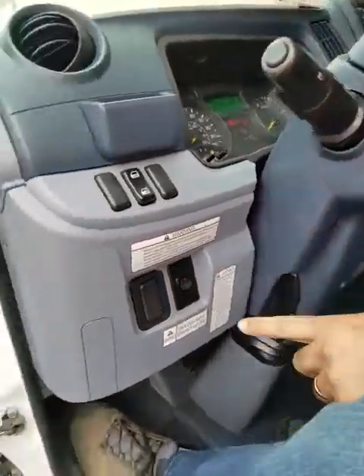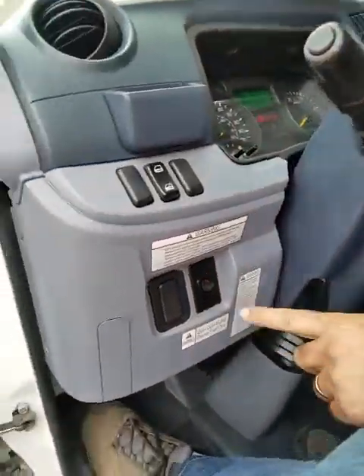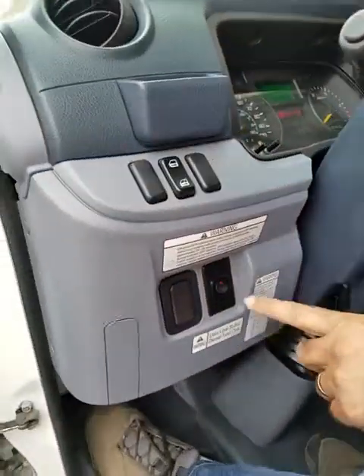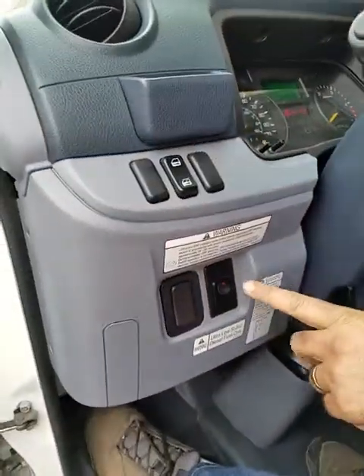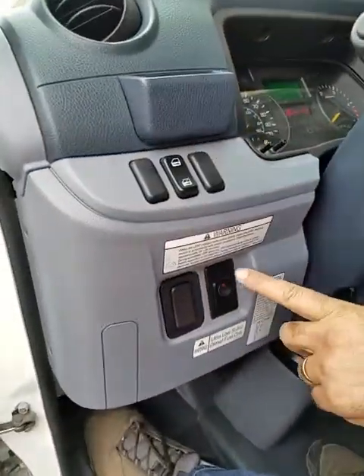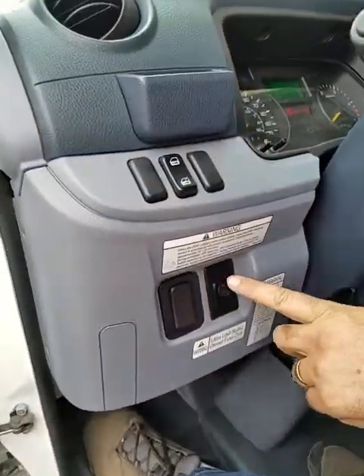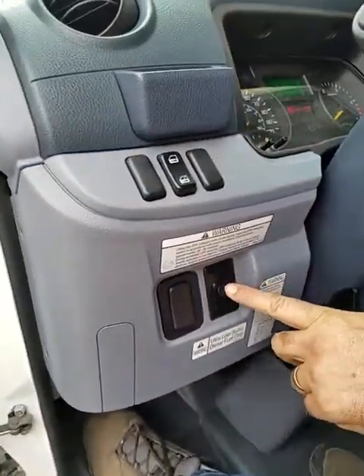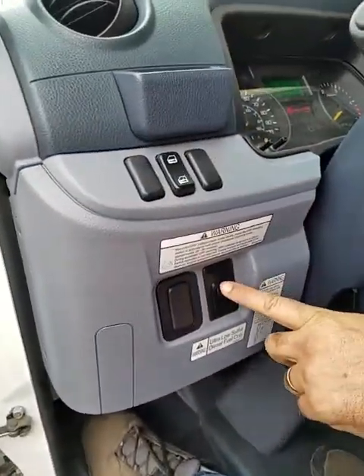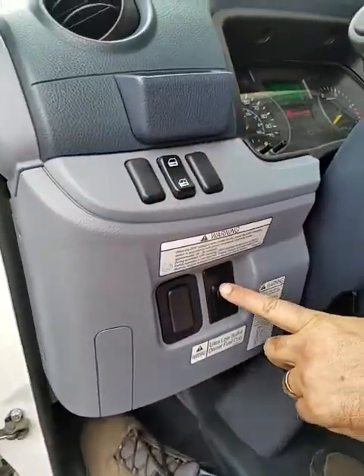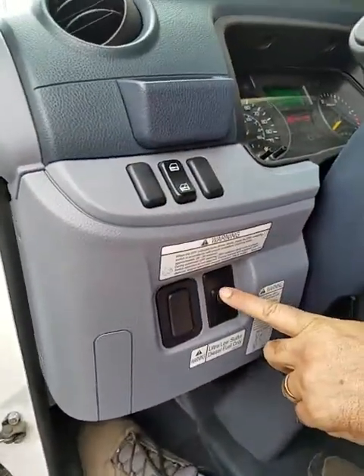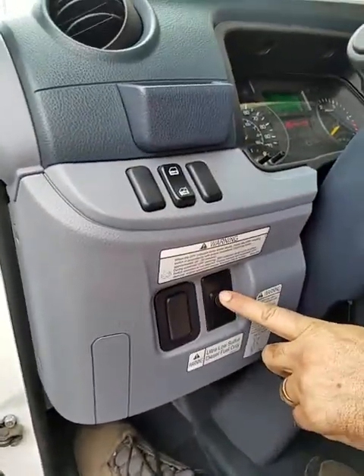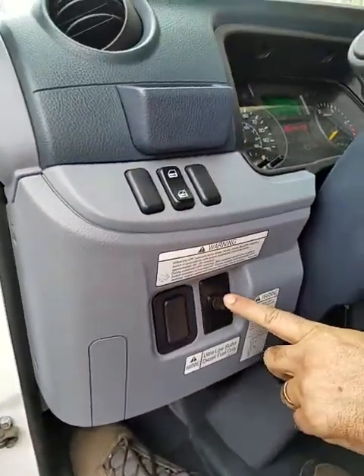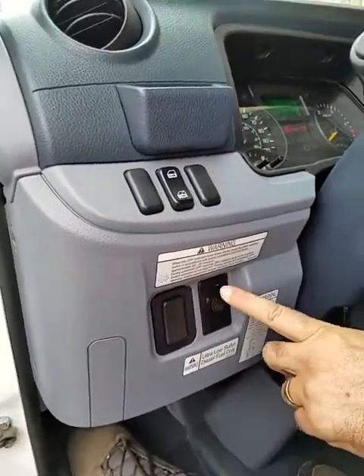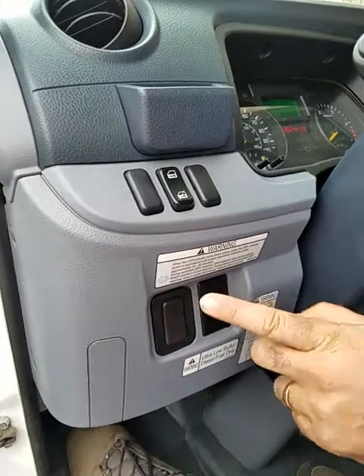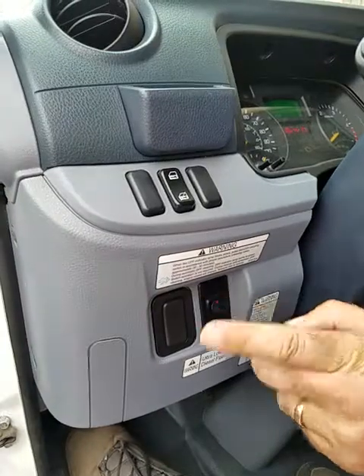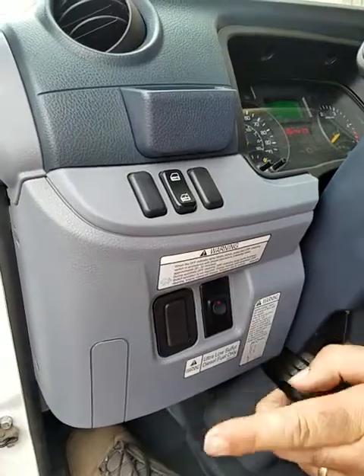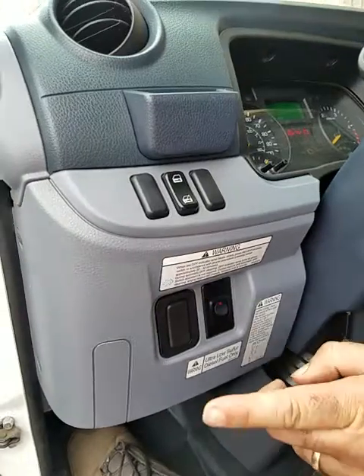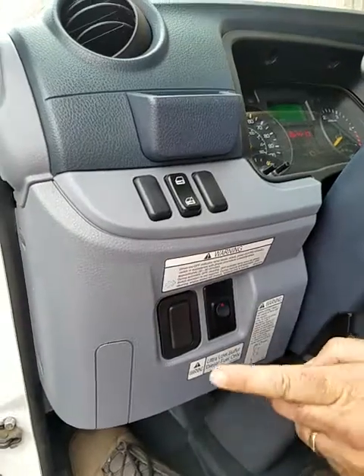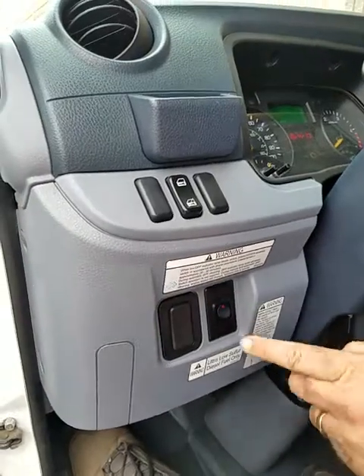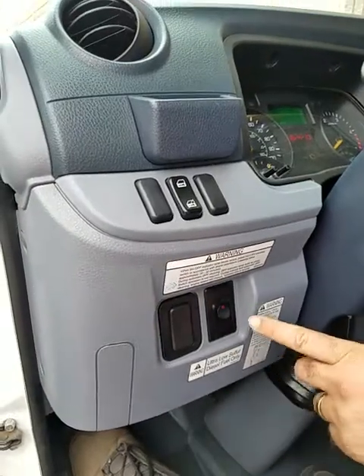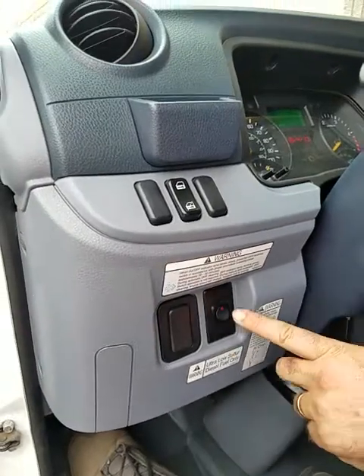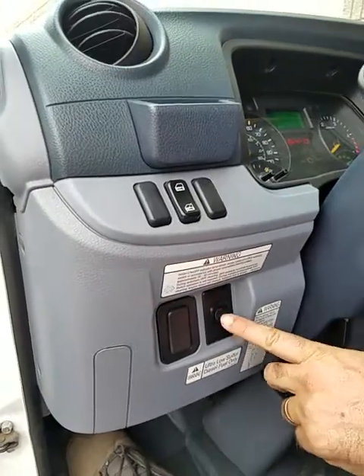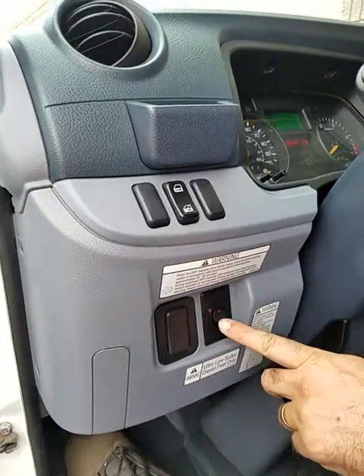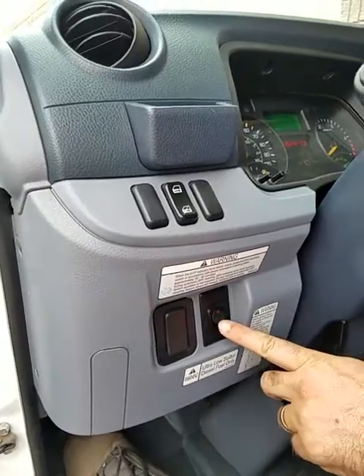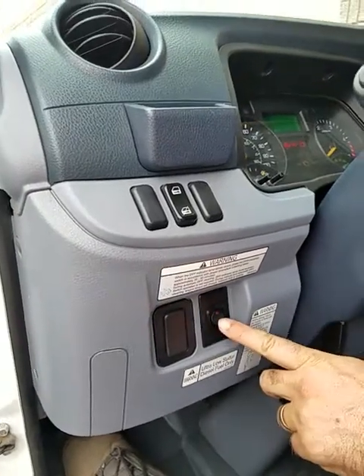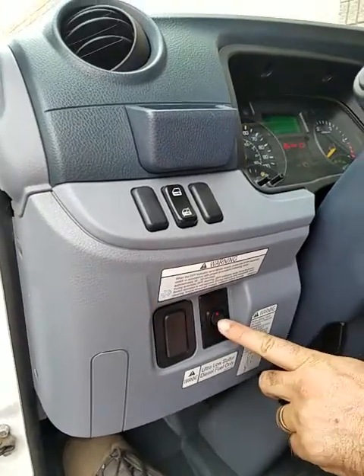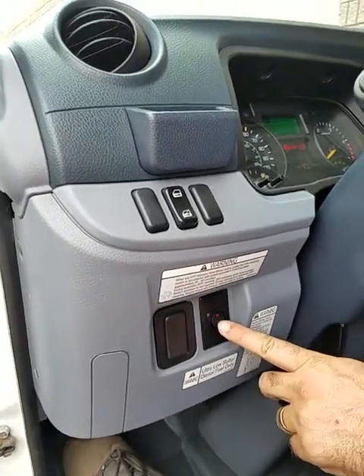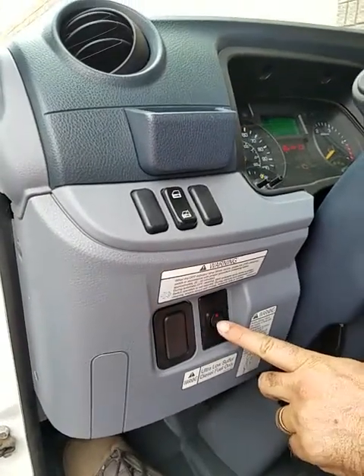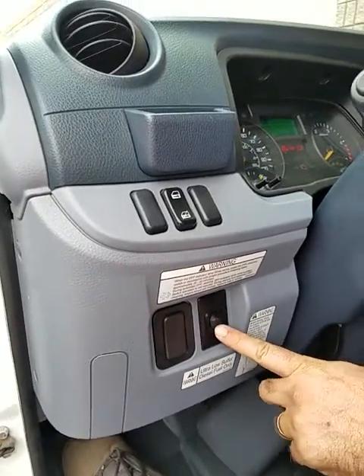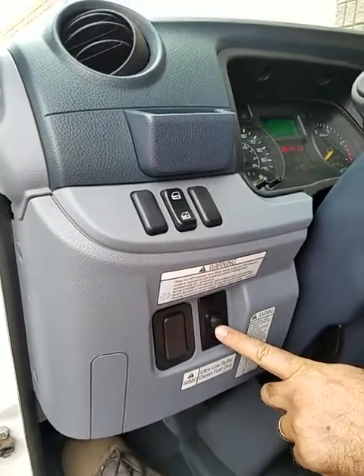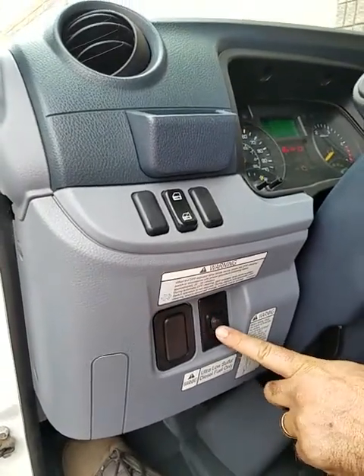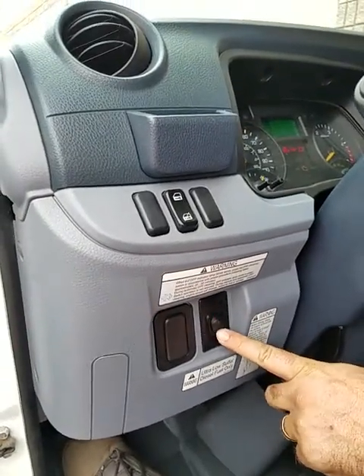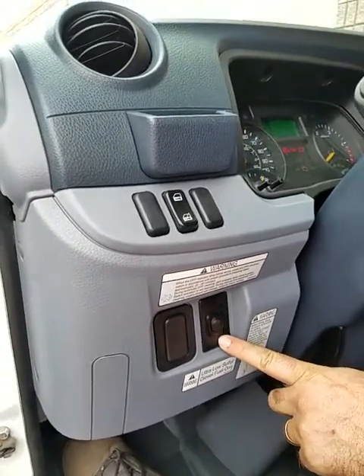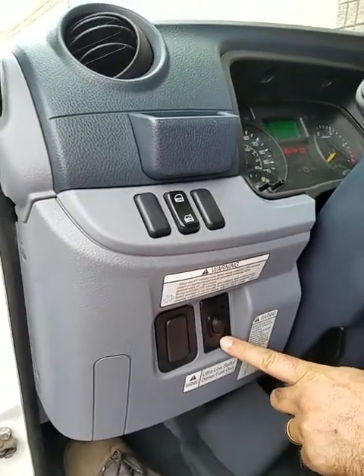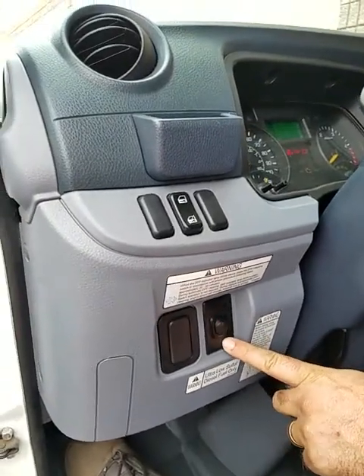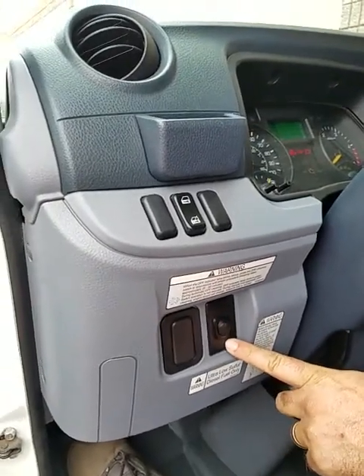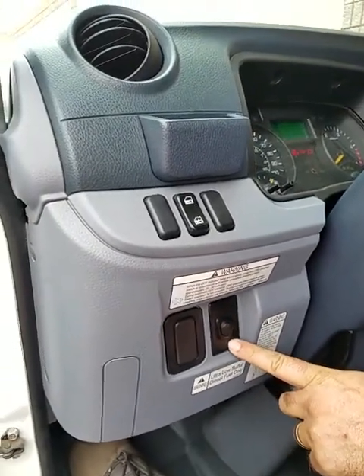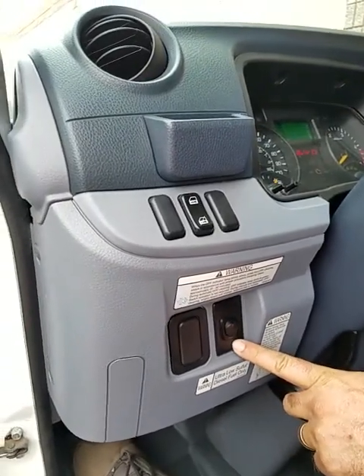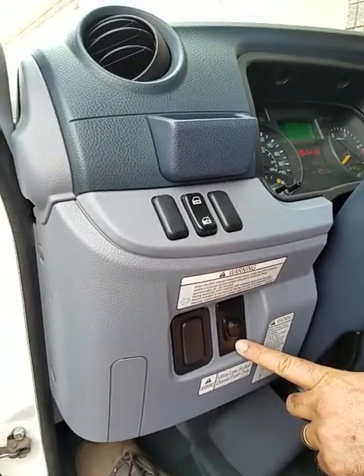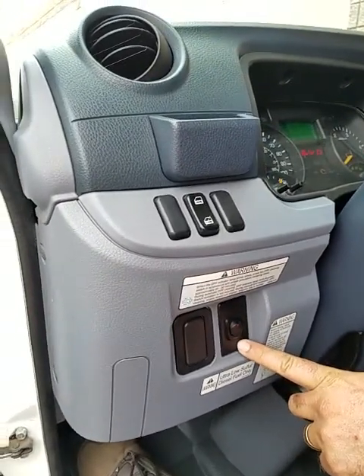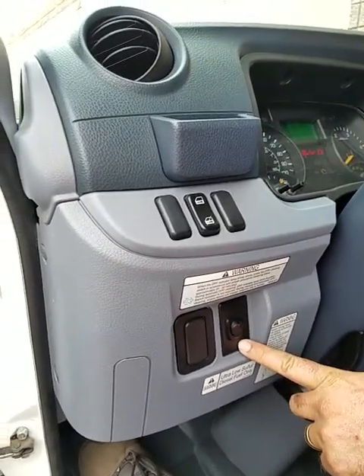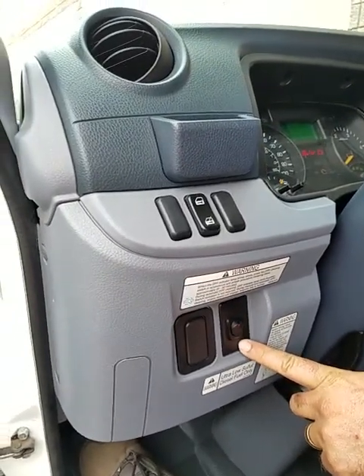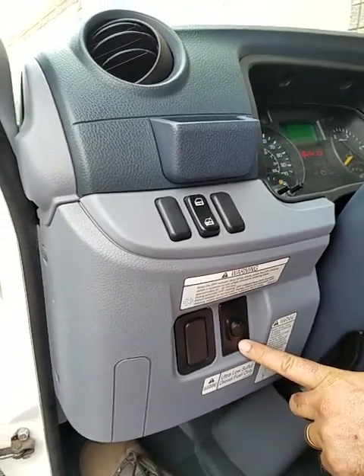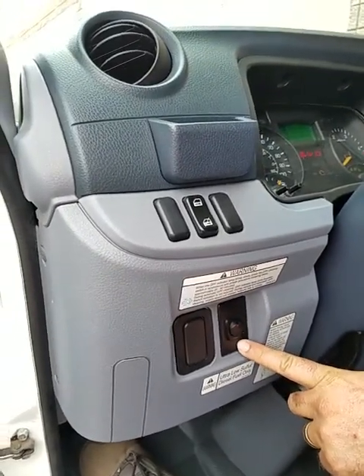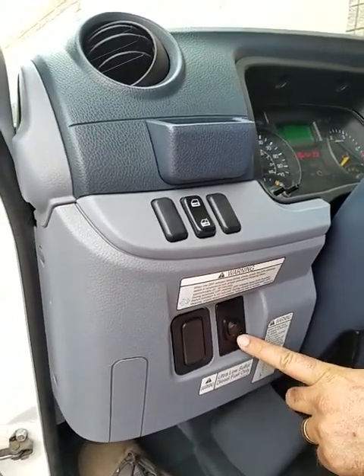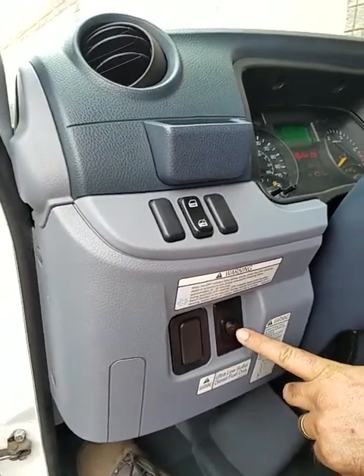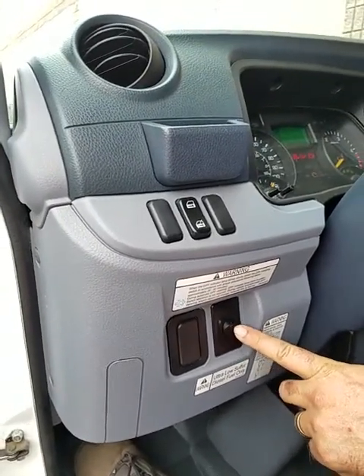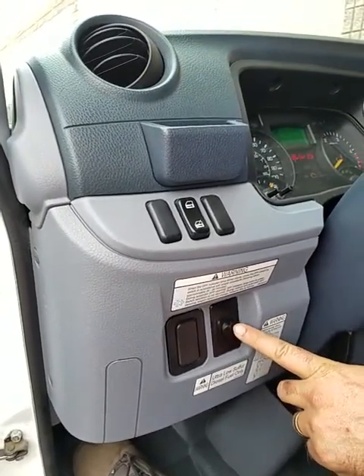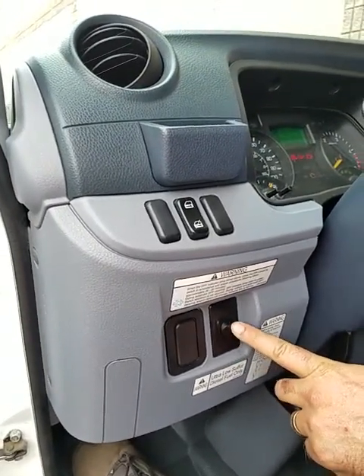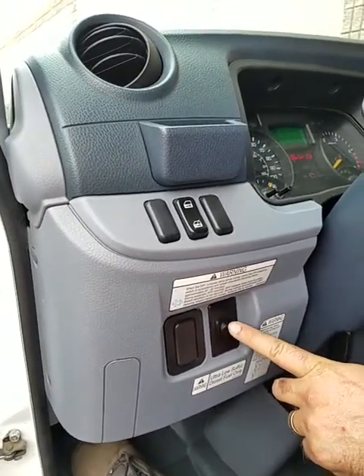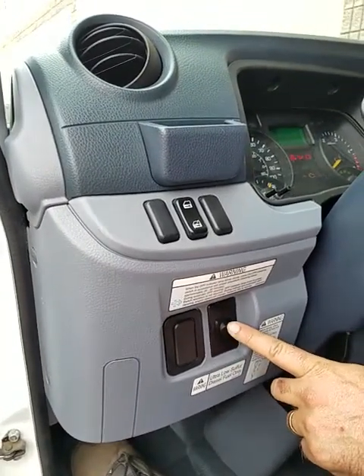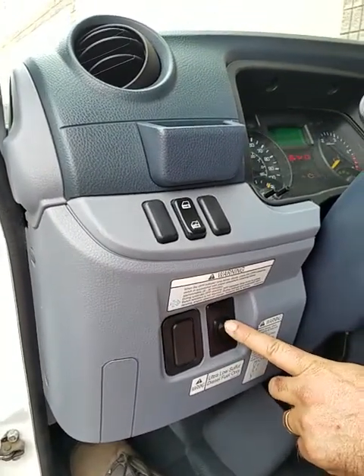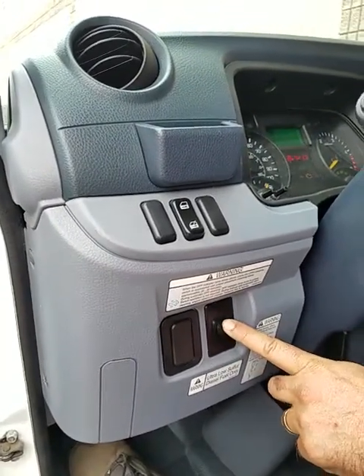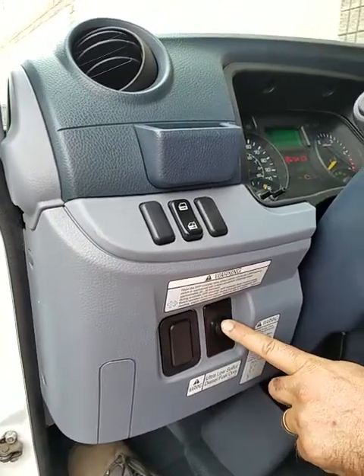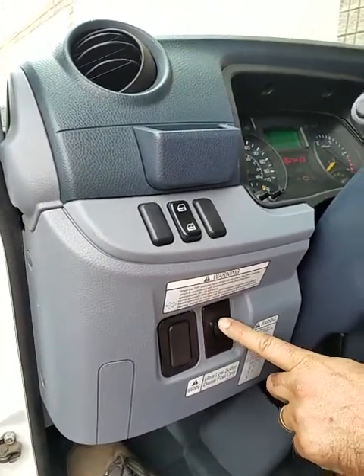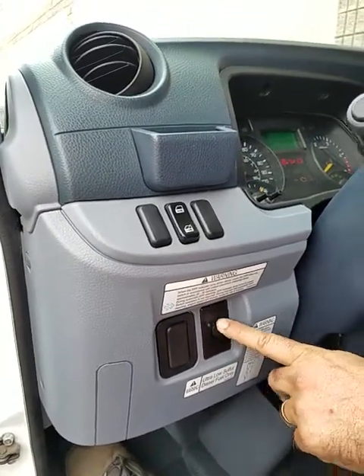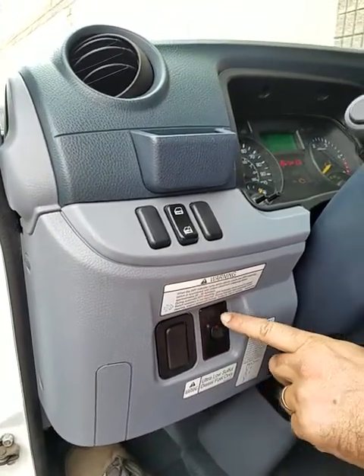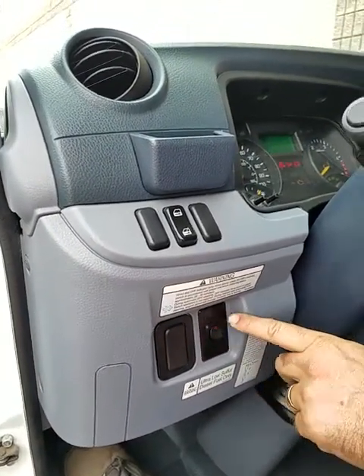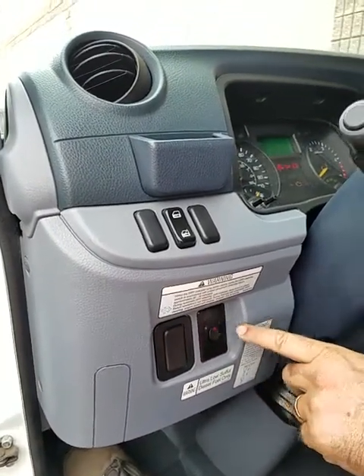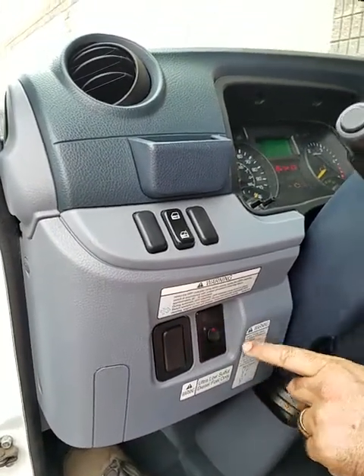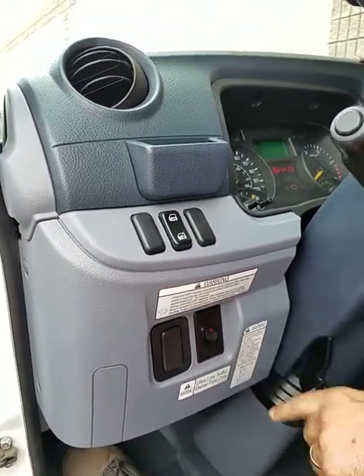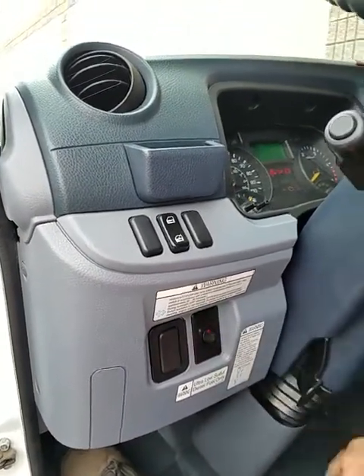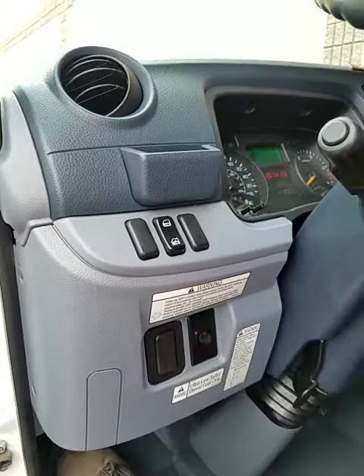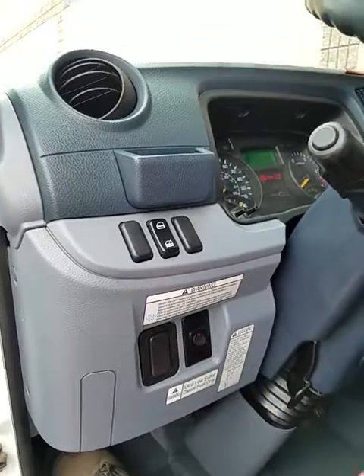This is the switch for the lift gate. If it's down you won't have power to the lift gate, so just have it up.